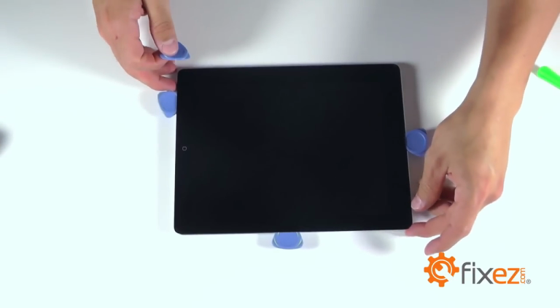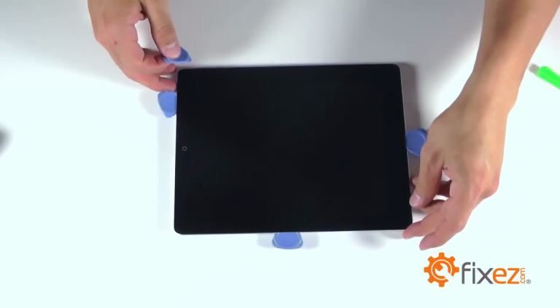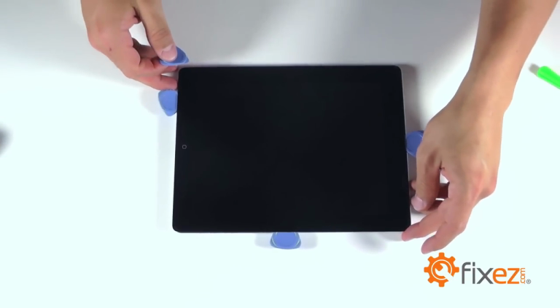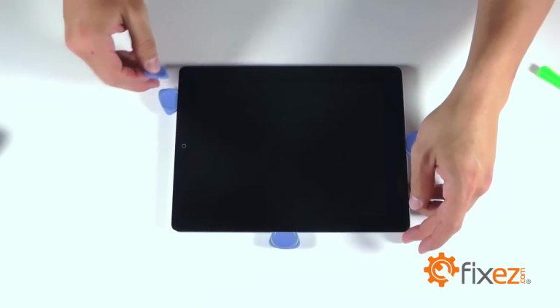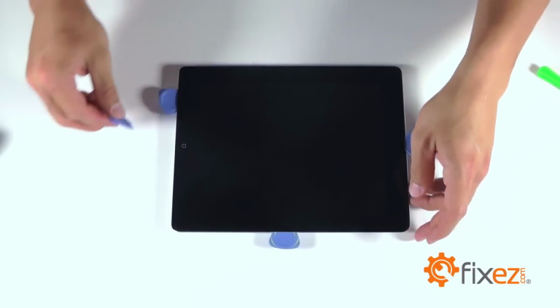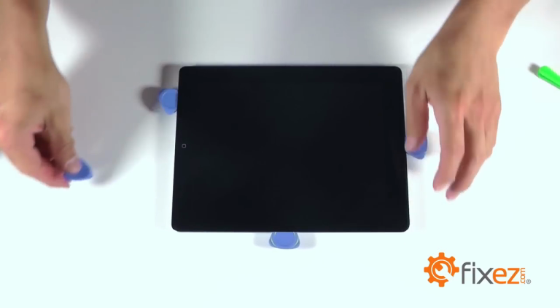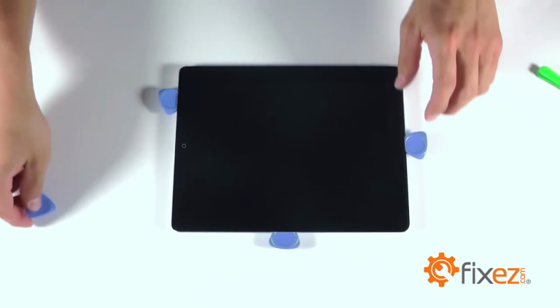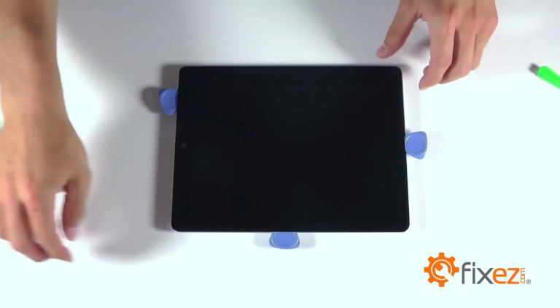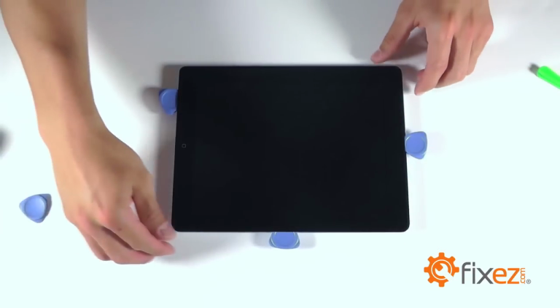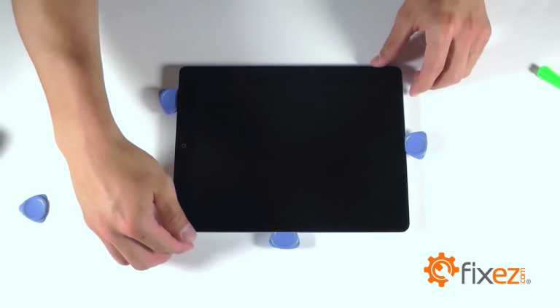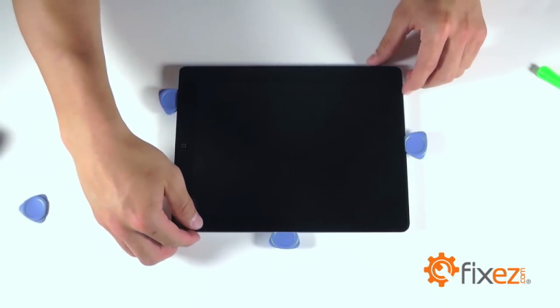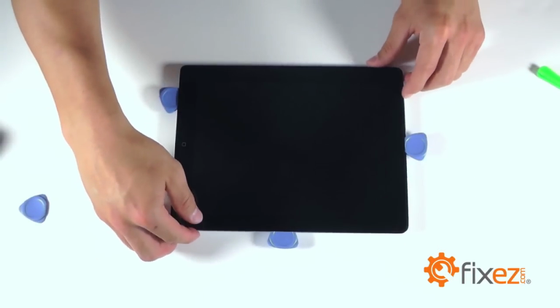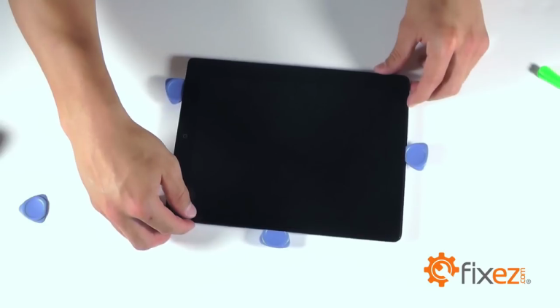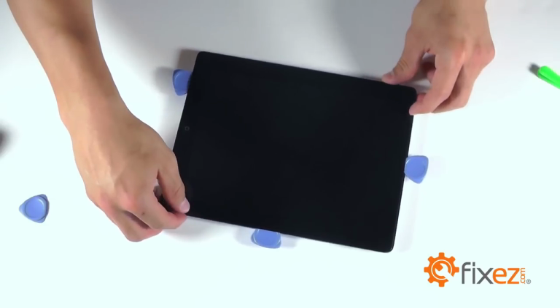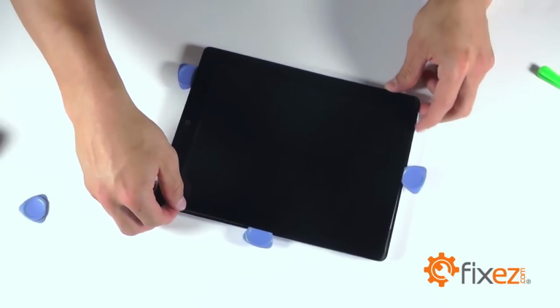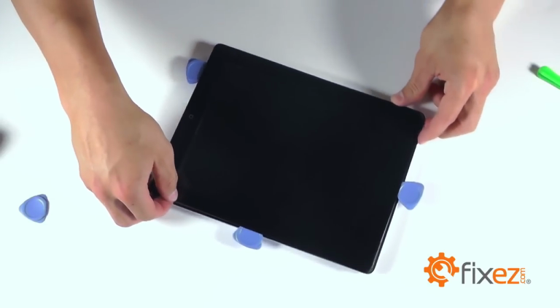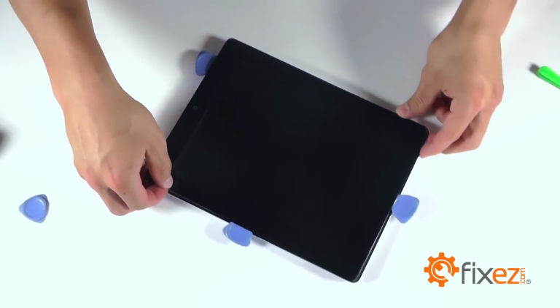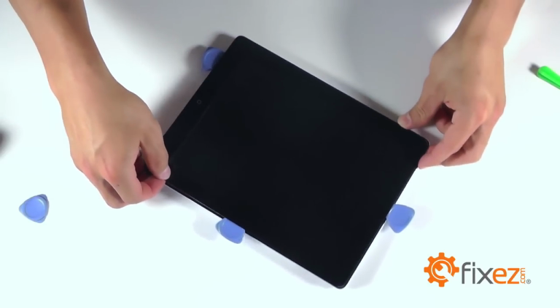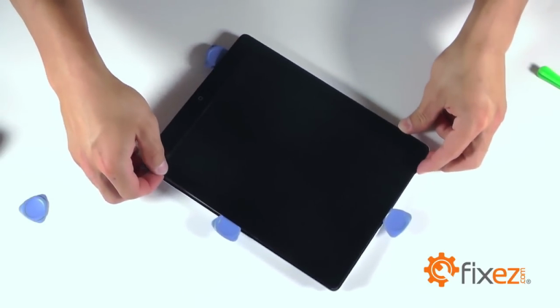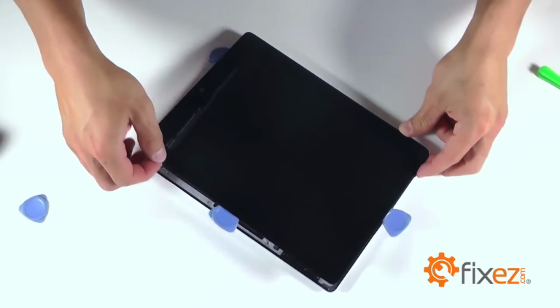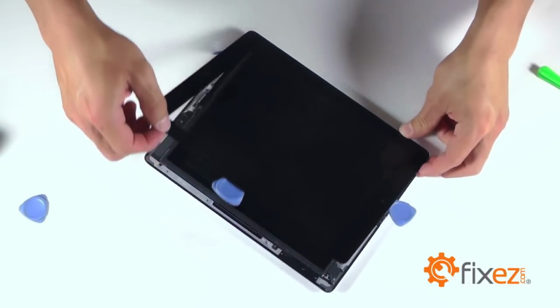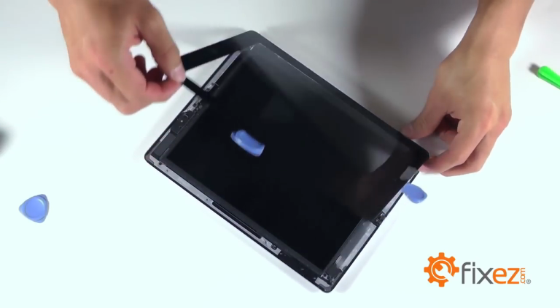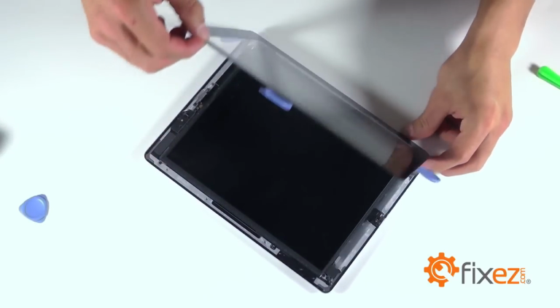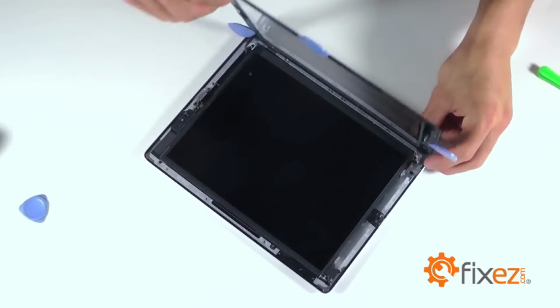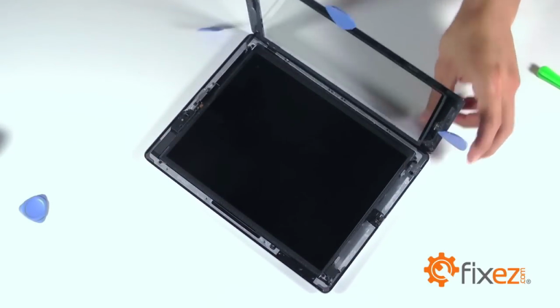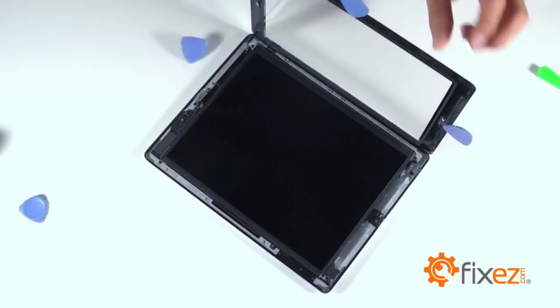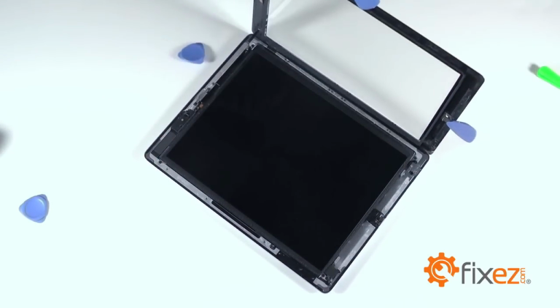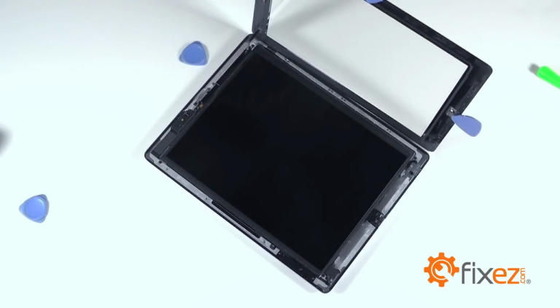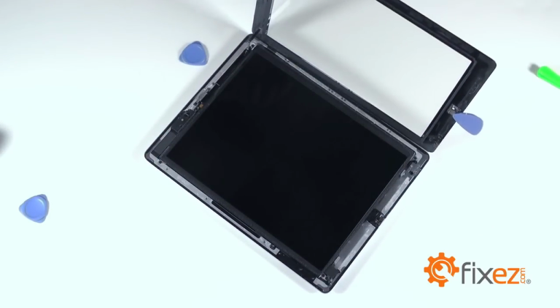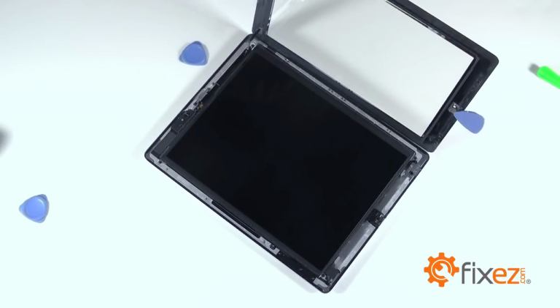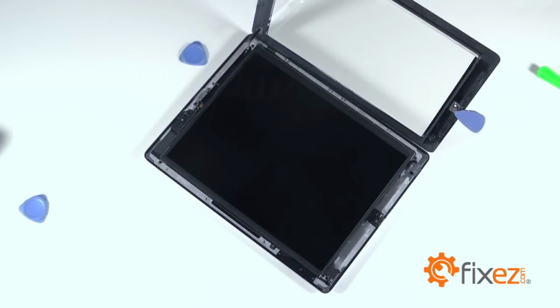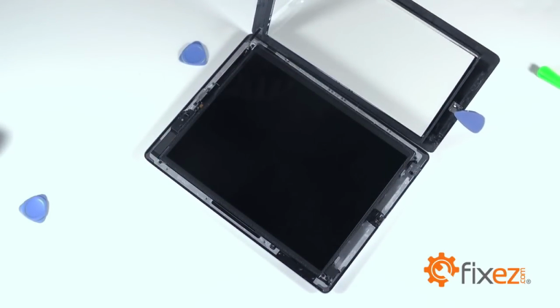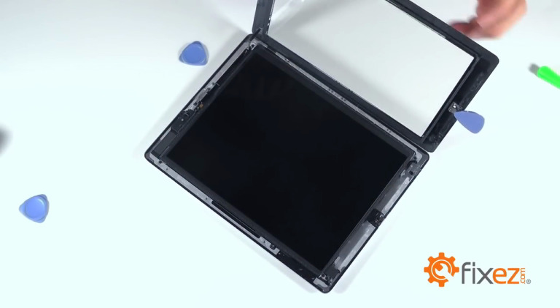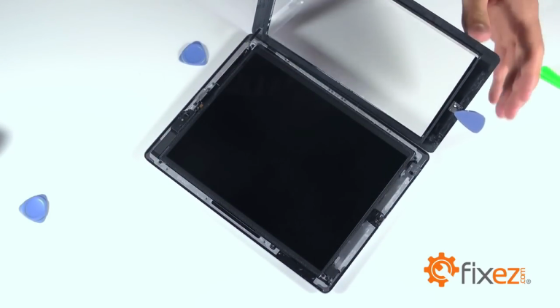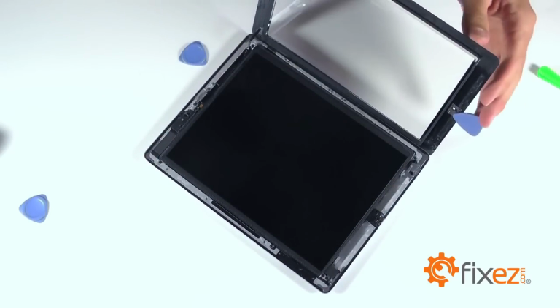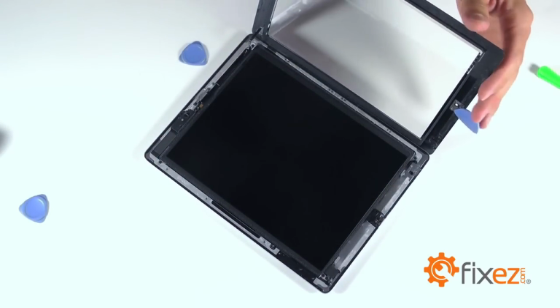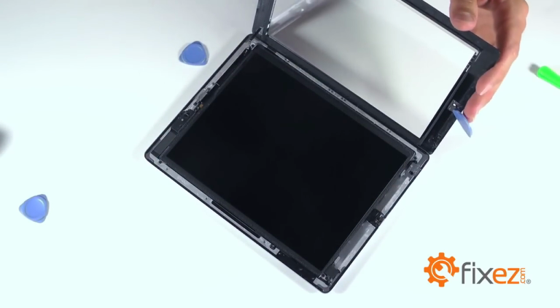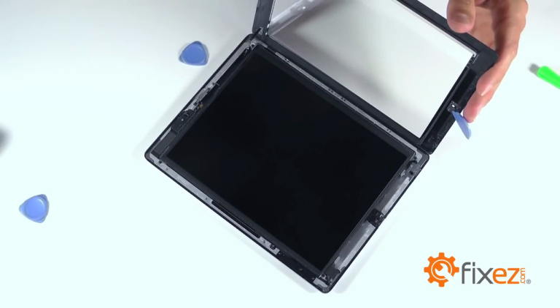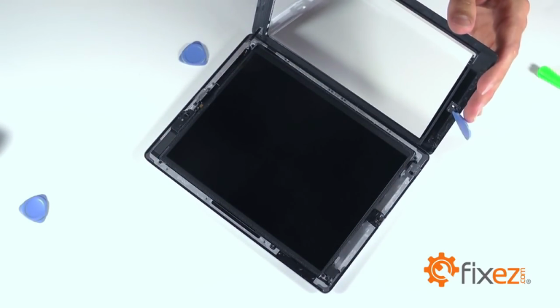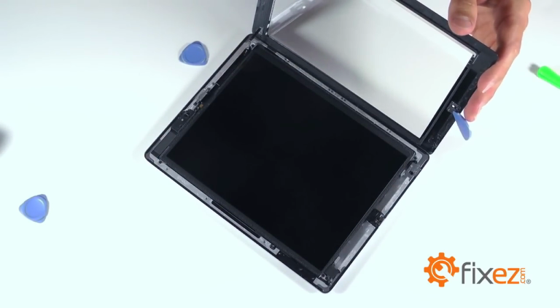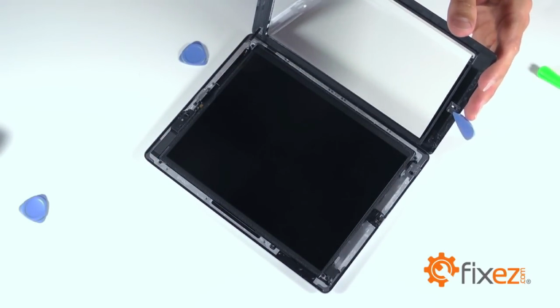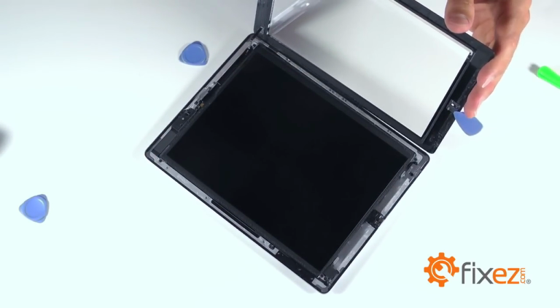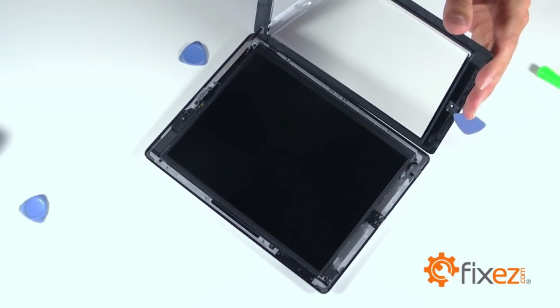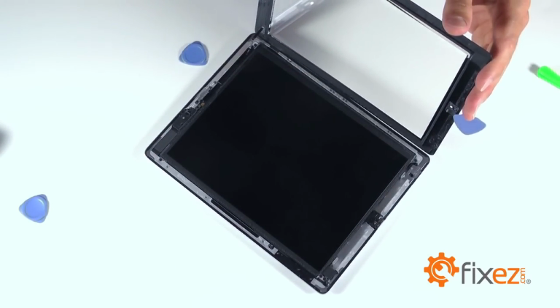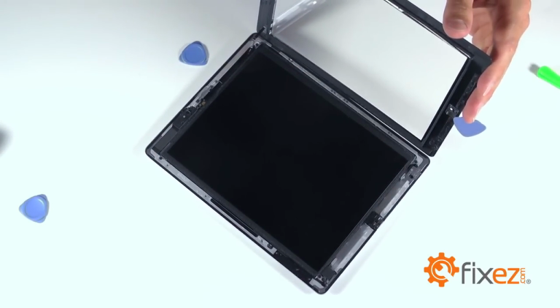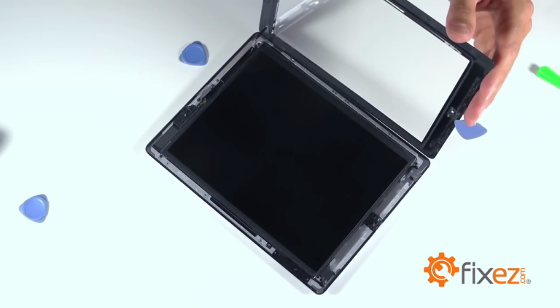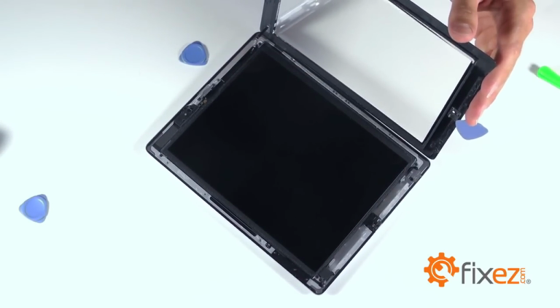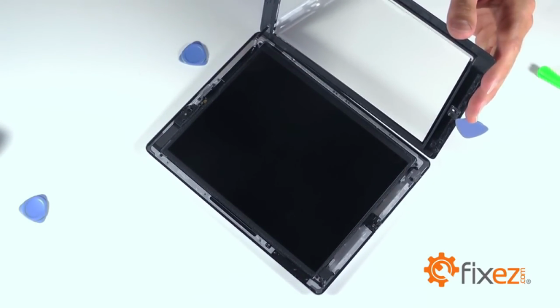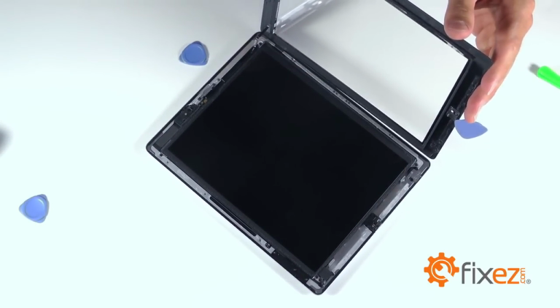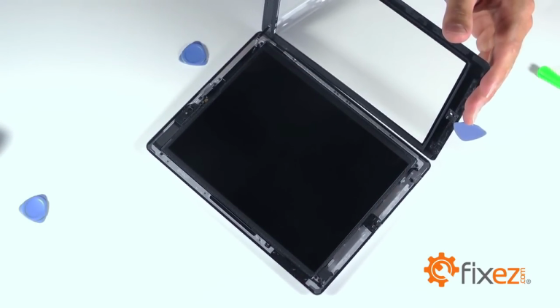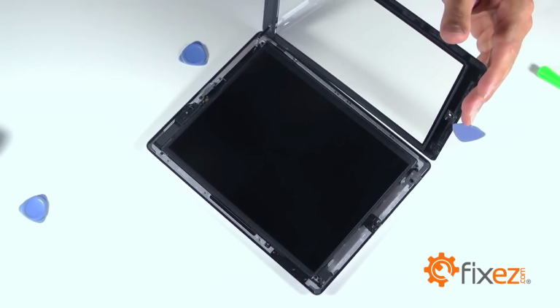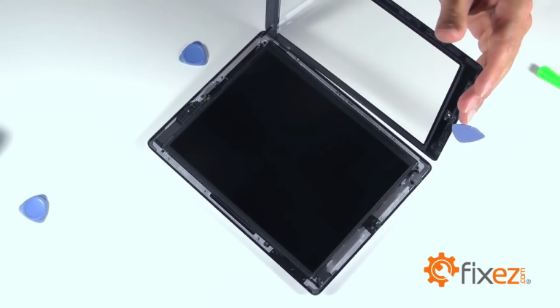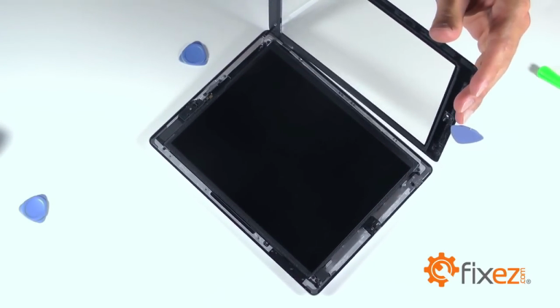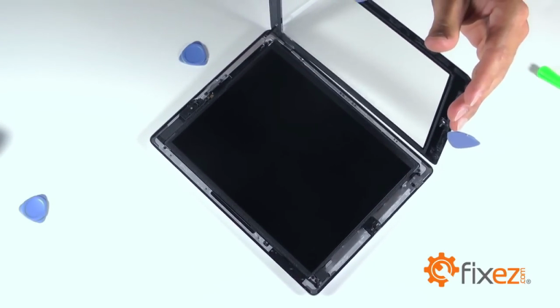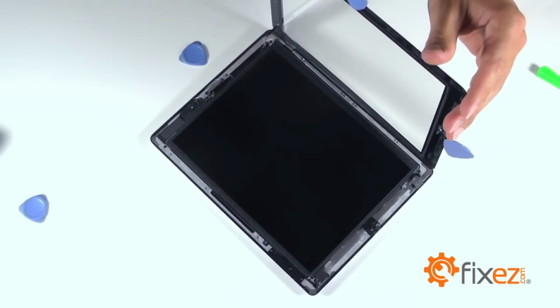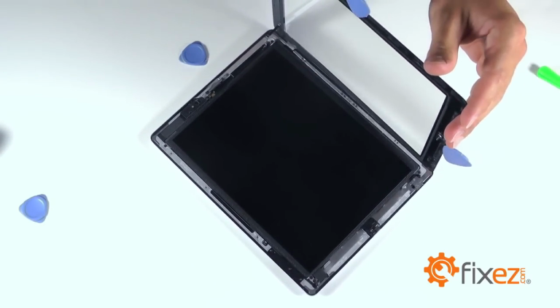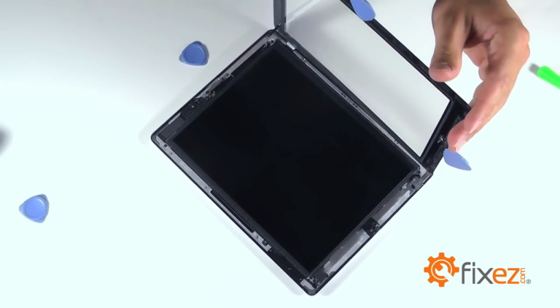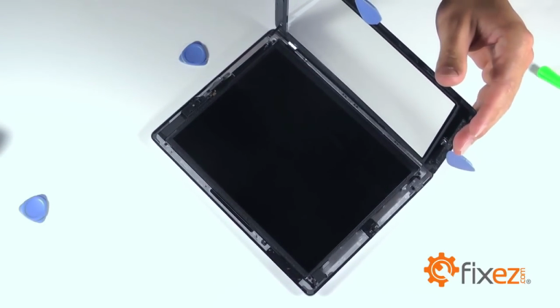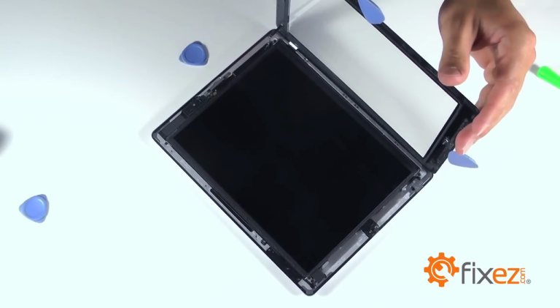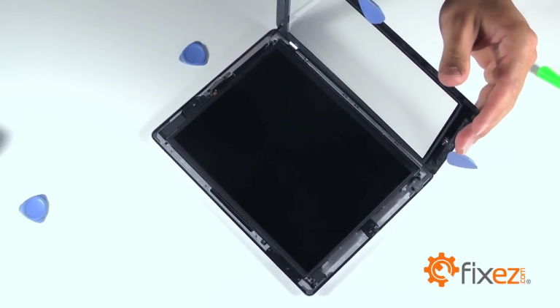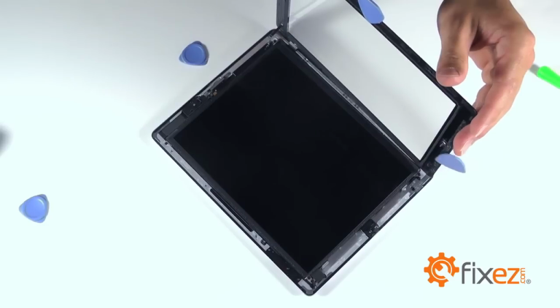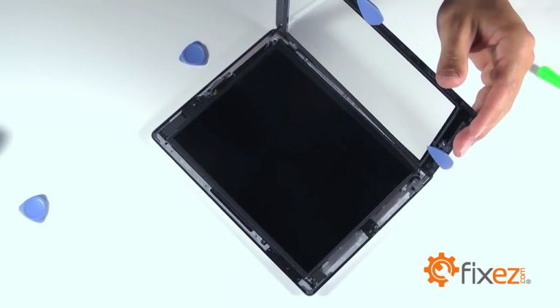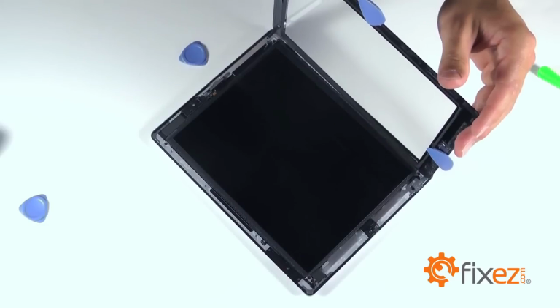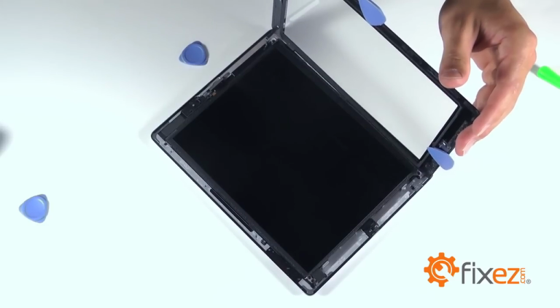When you're completed with the separation, we can now peel back that front touchscreen almost like a book, being mindful of the ribbon cable that's still connected.